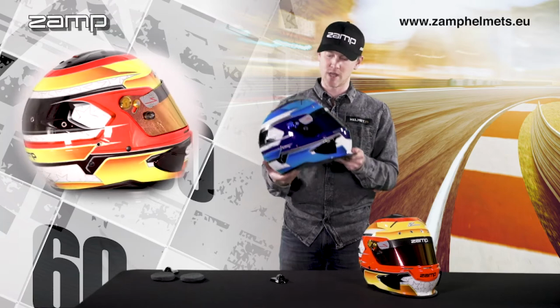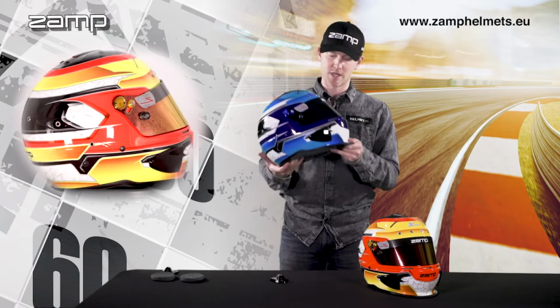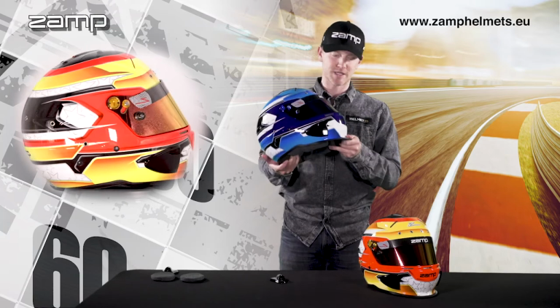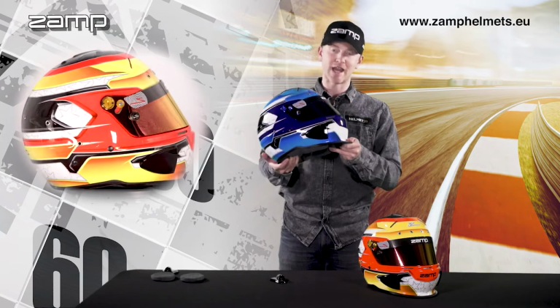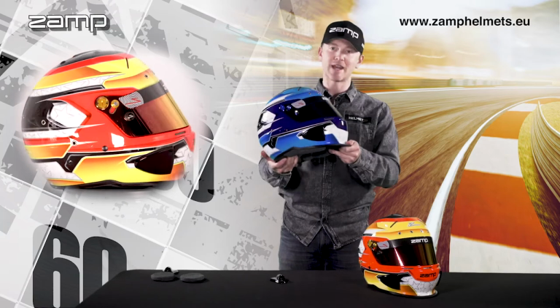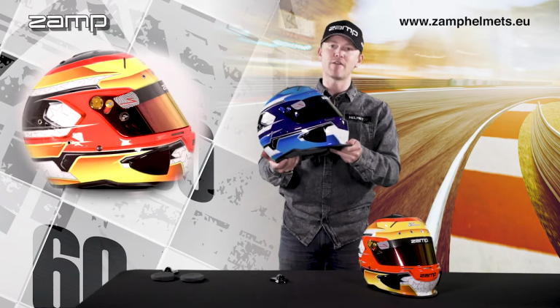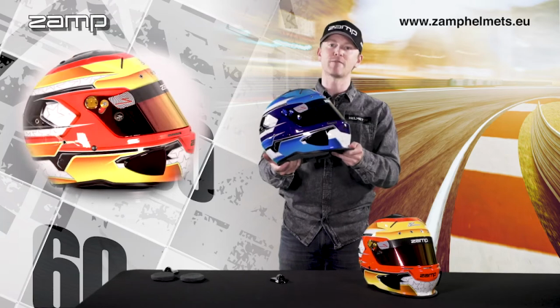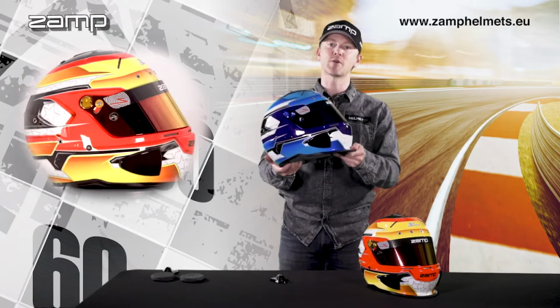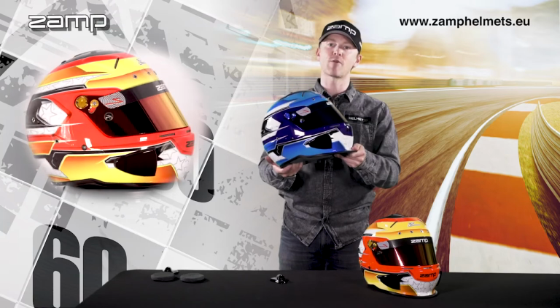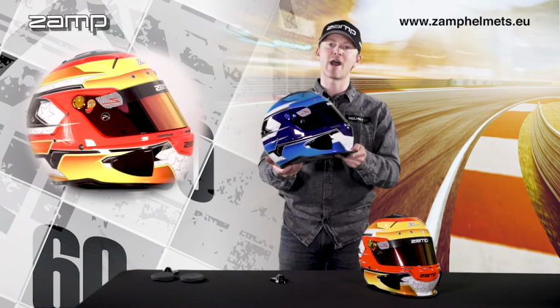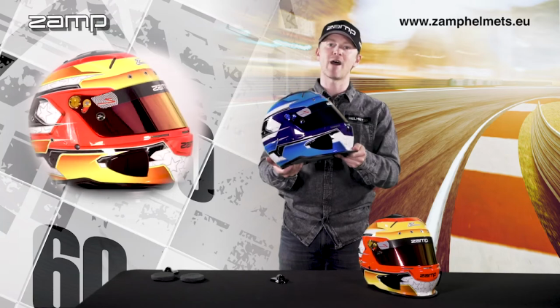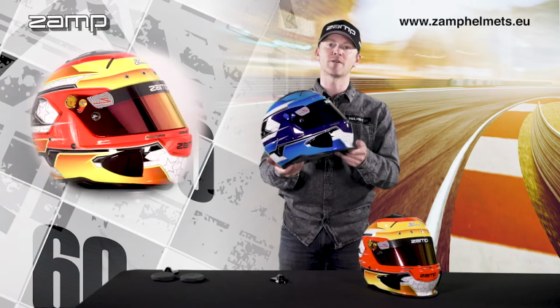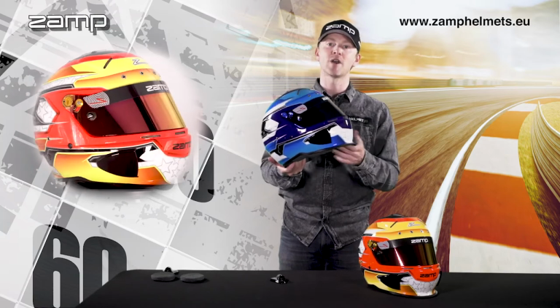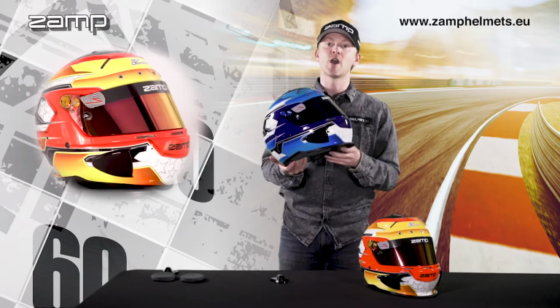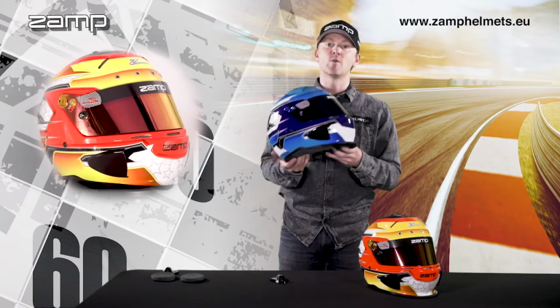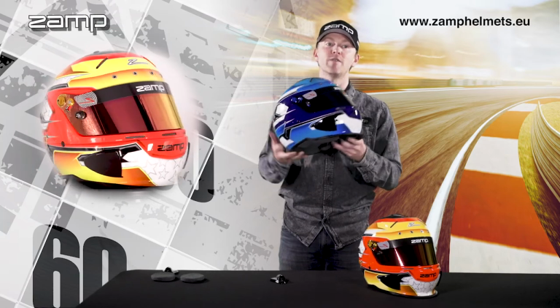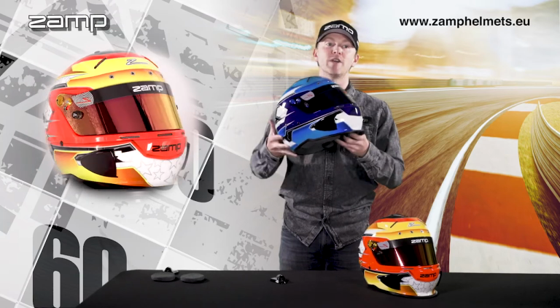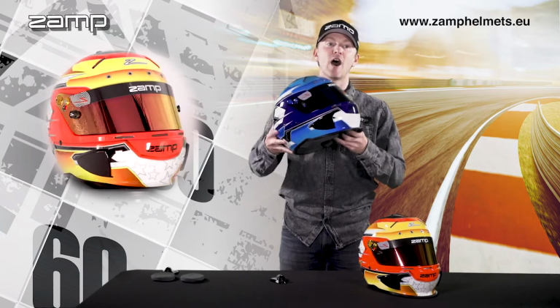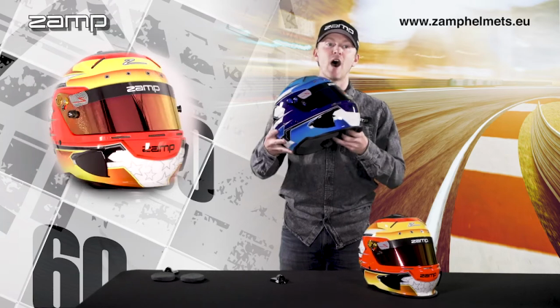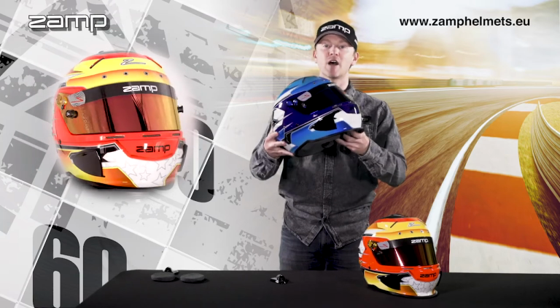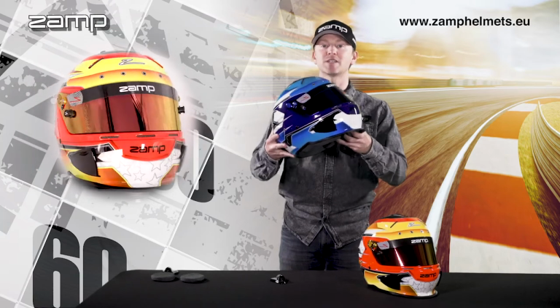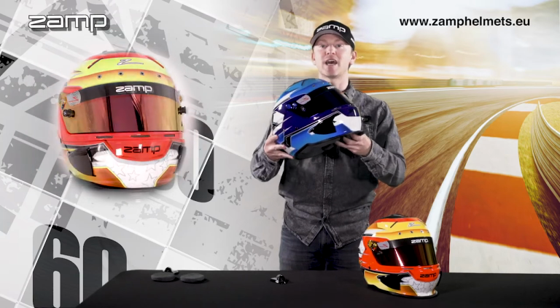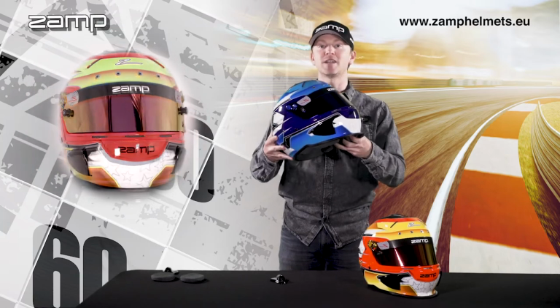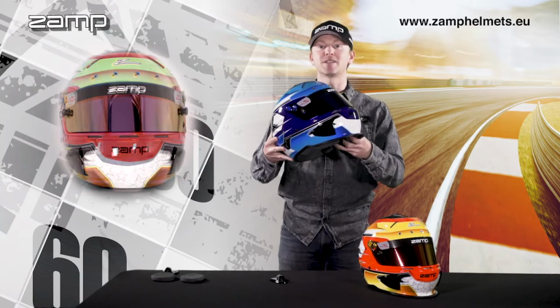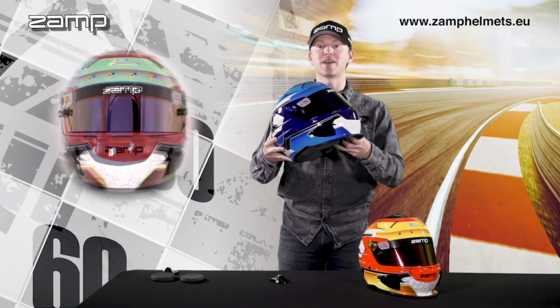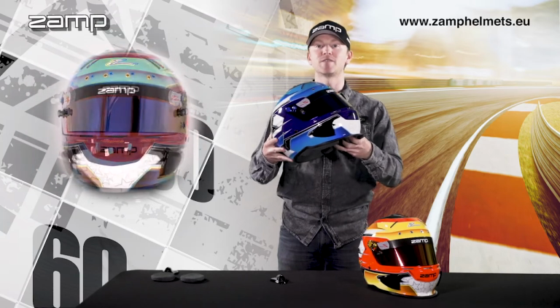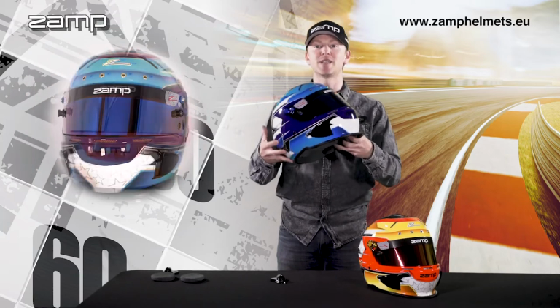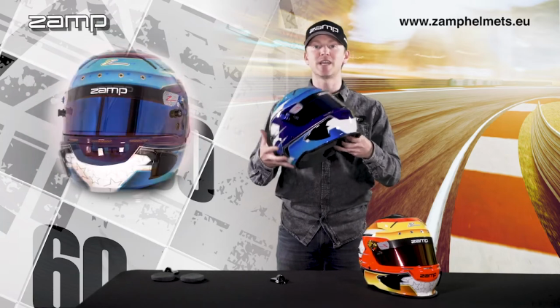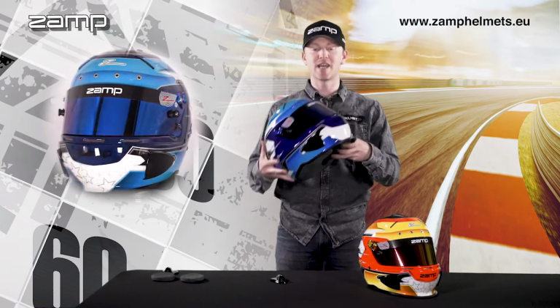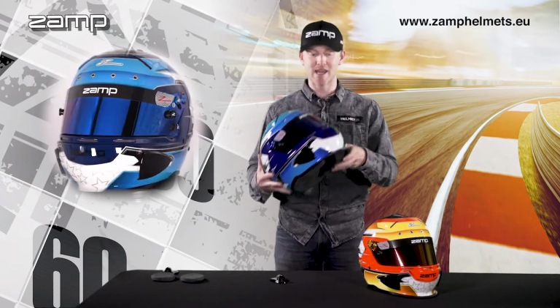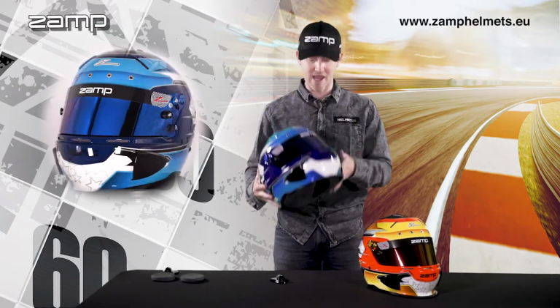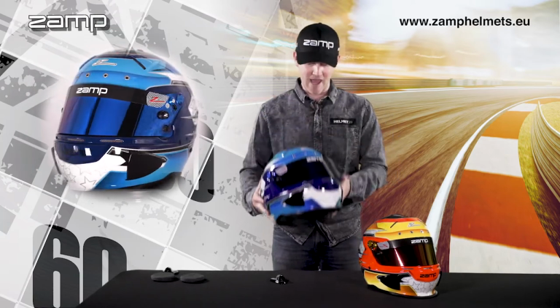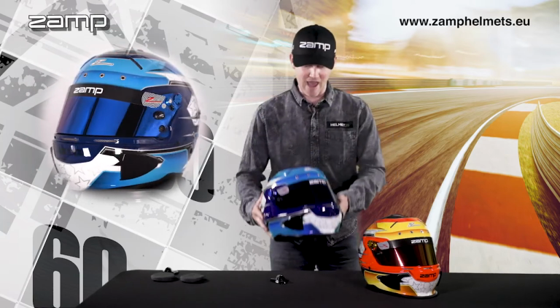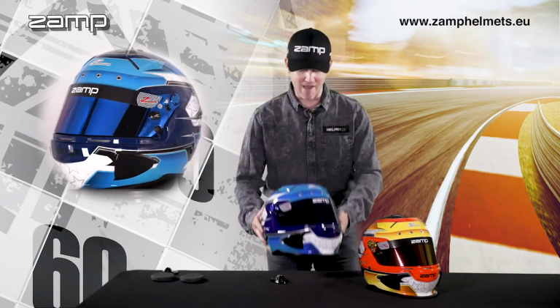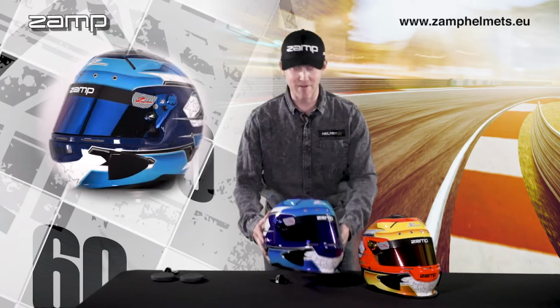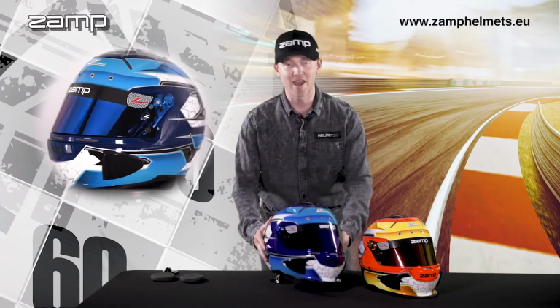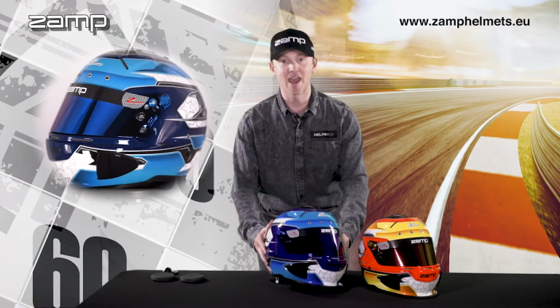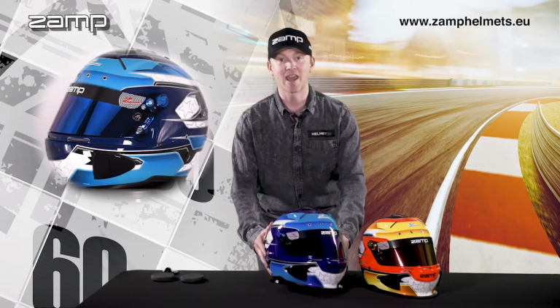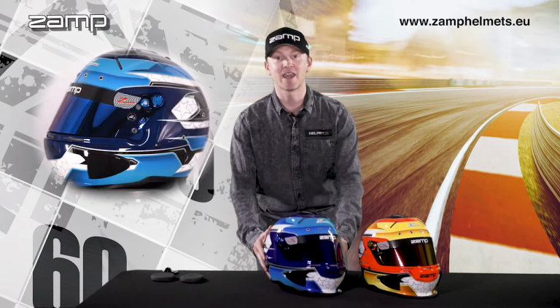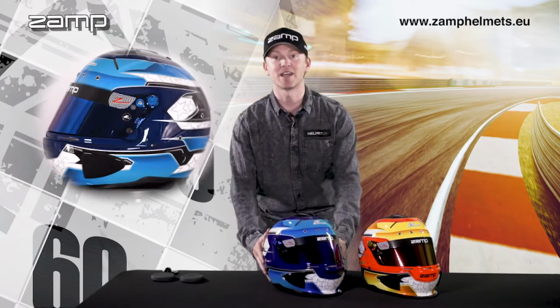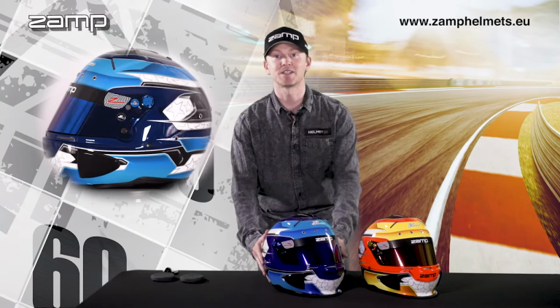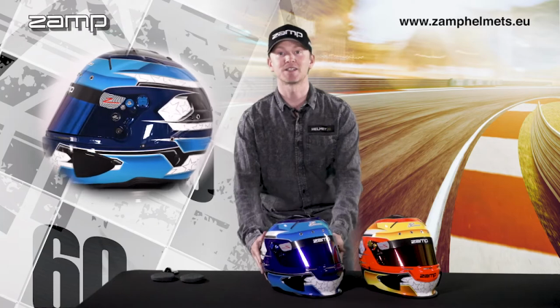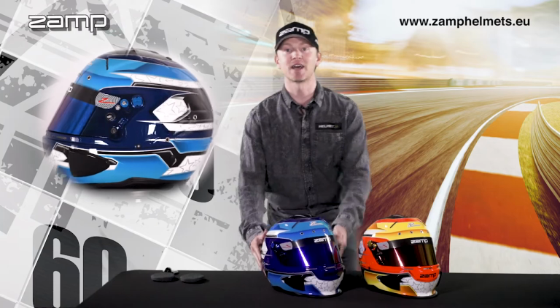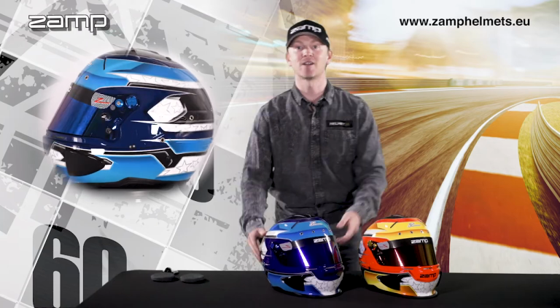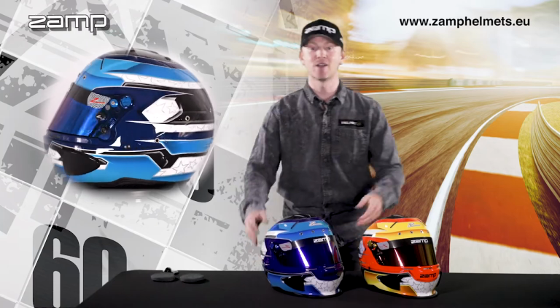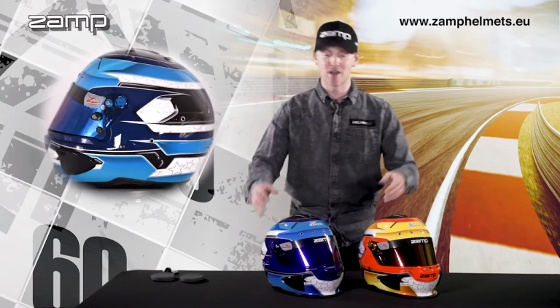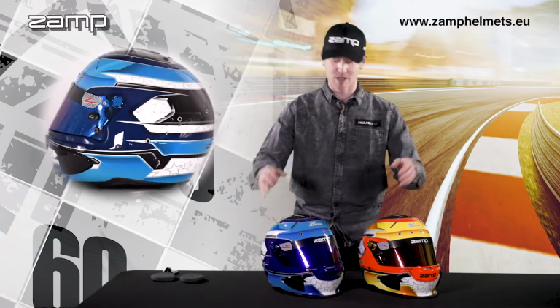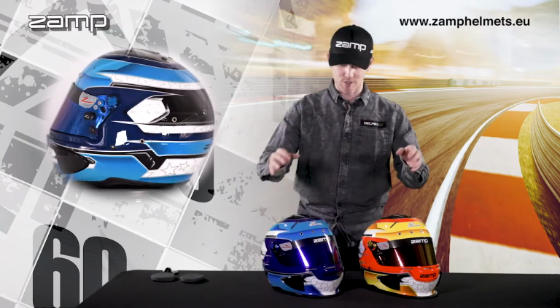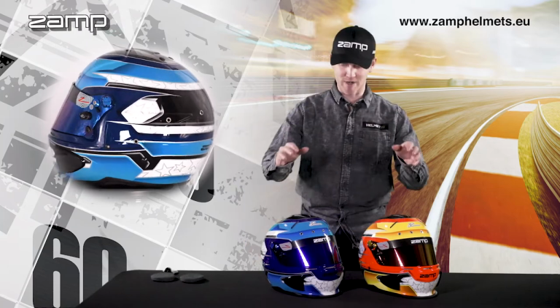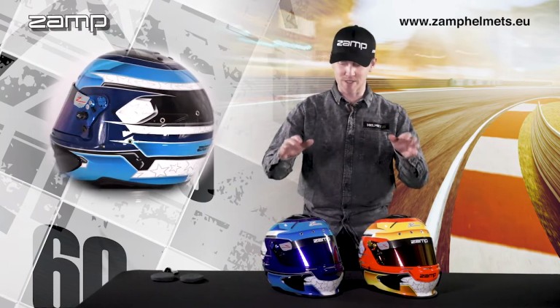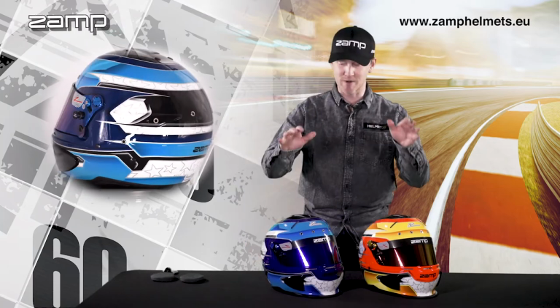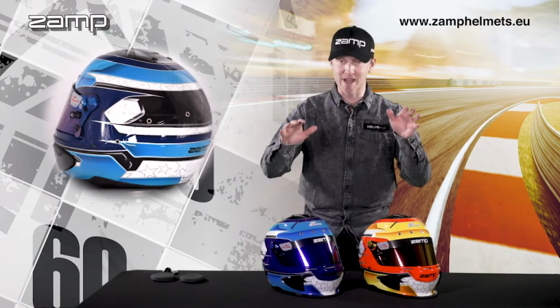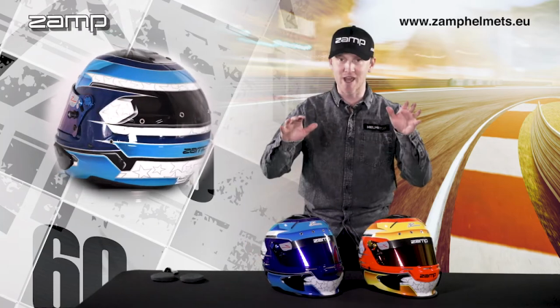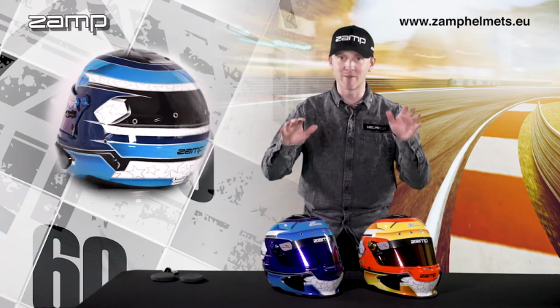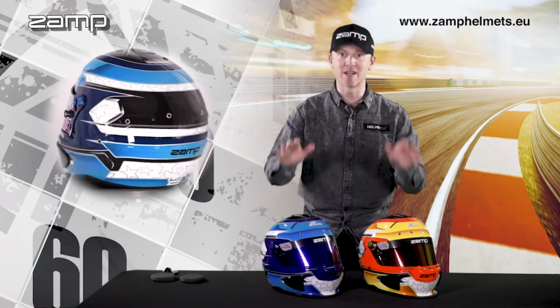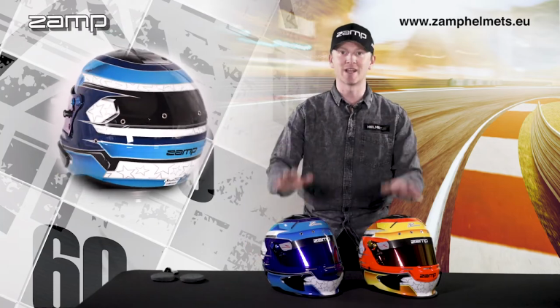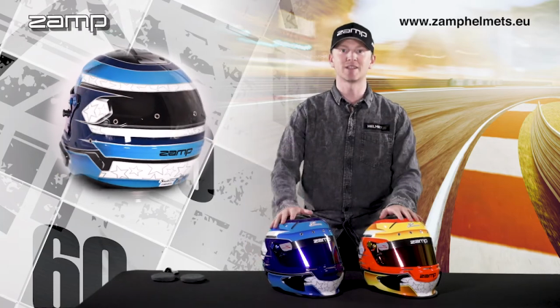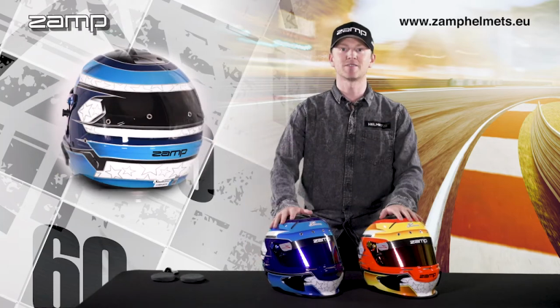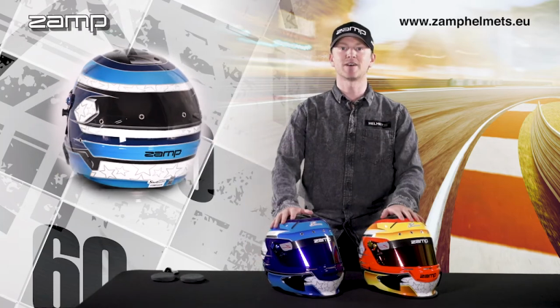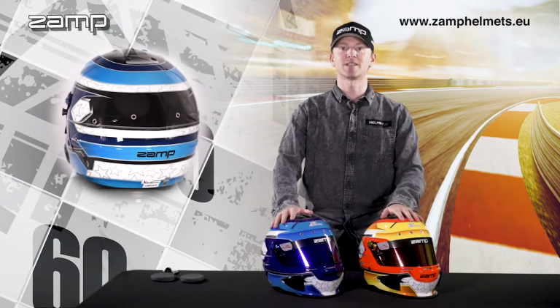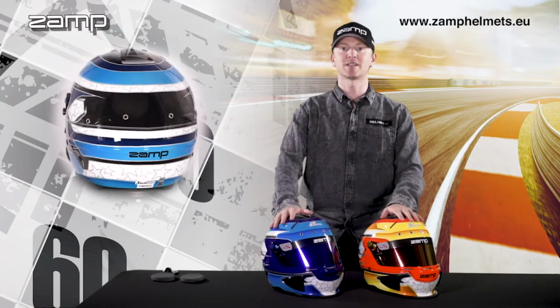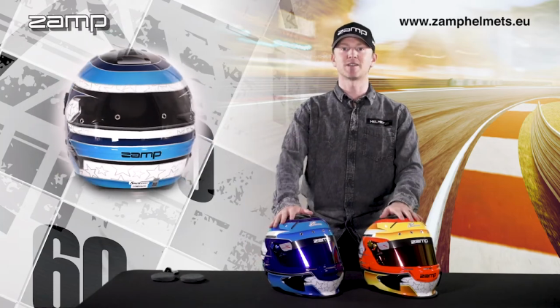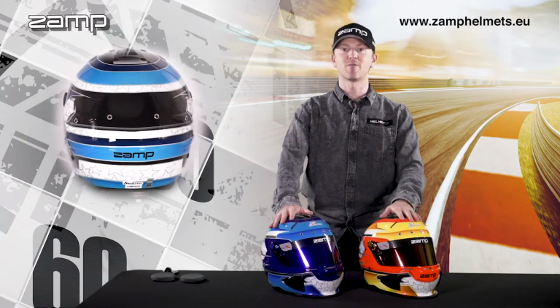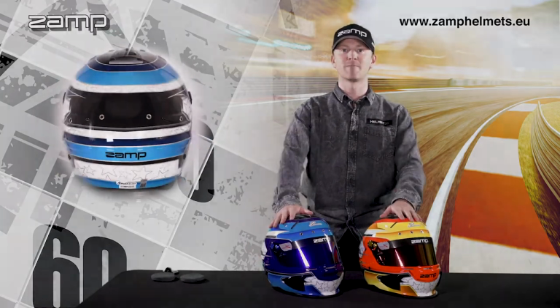Stand out from the crowd with the RZ70E FIA and Snell 2020 helmet. It's a fantastic one.